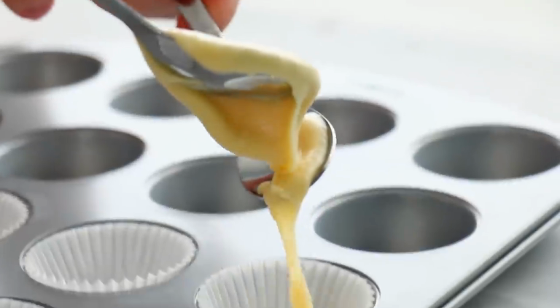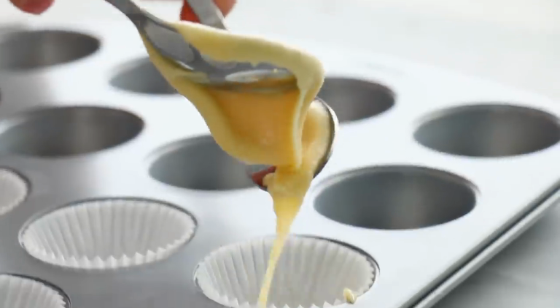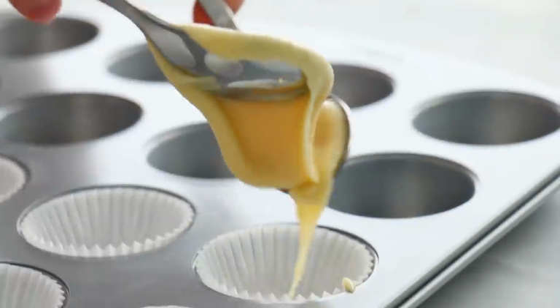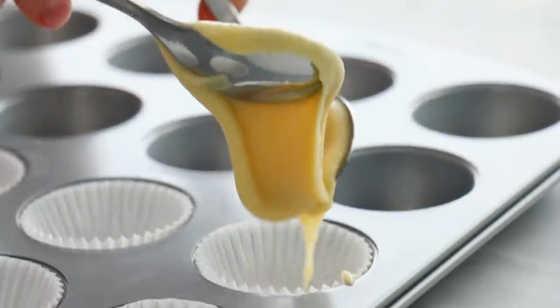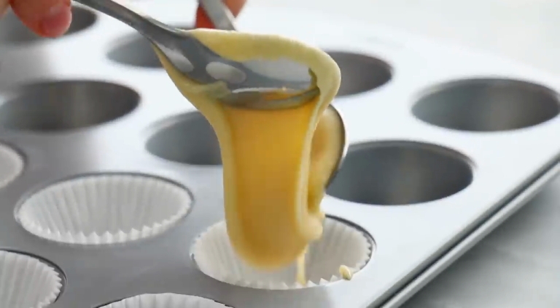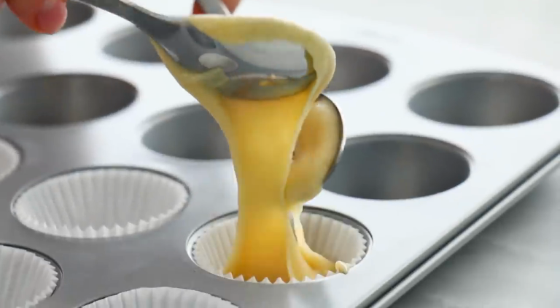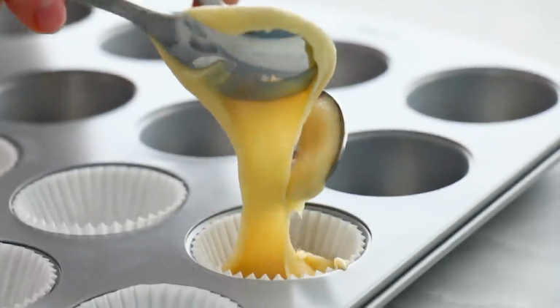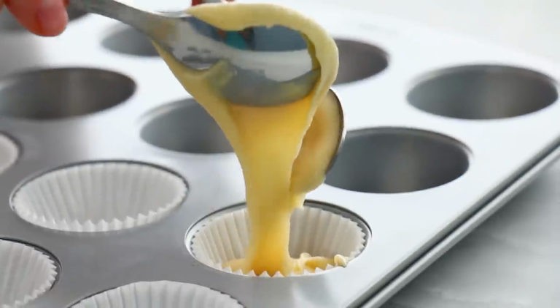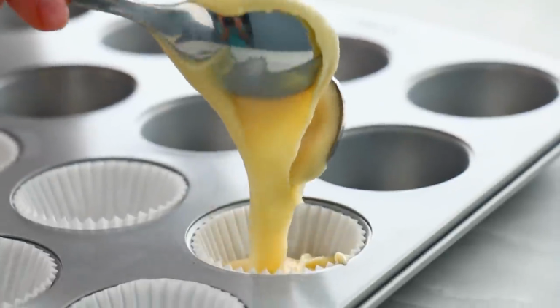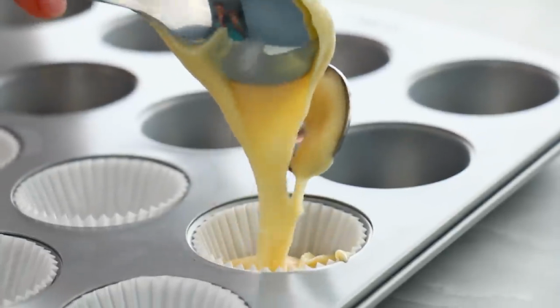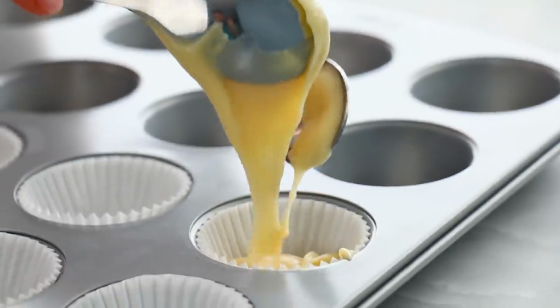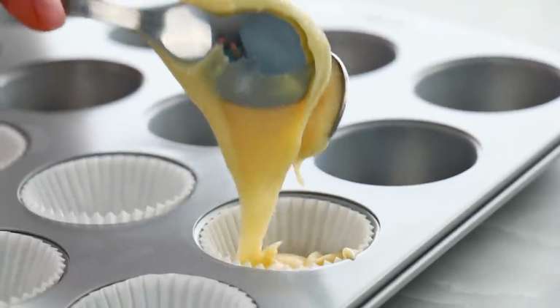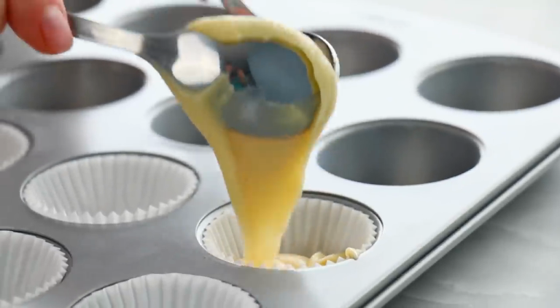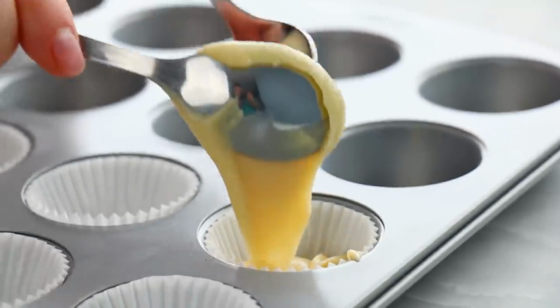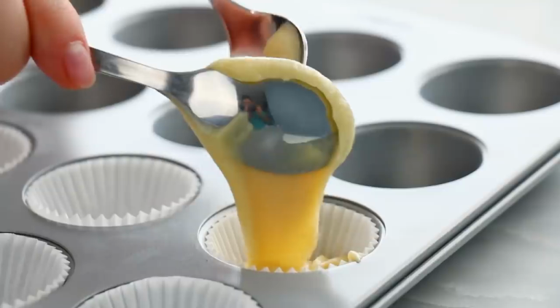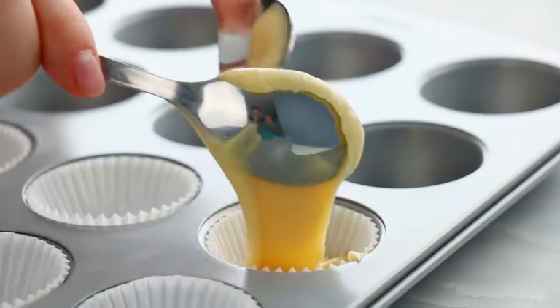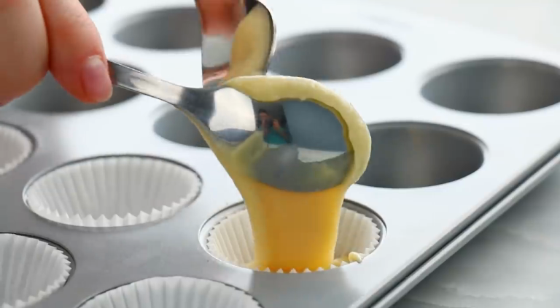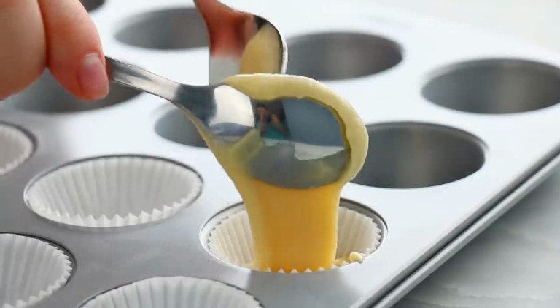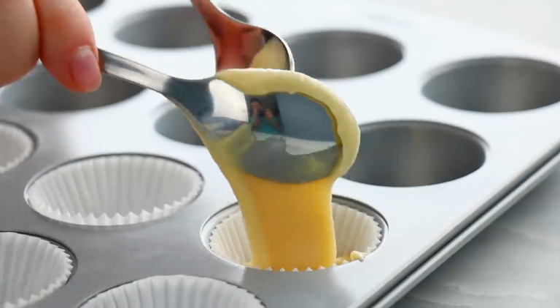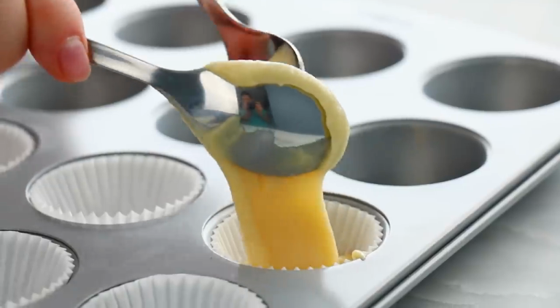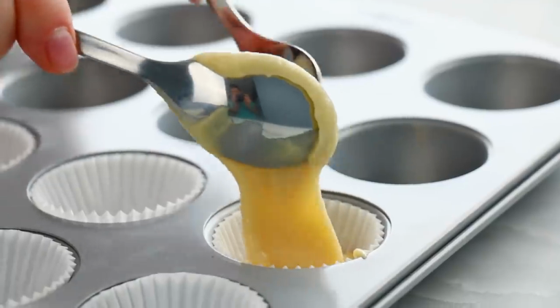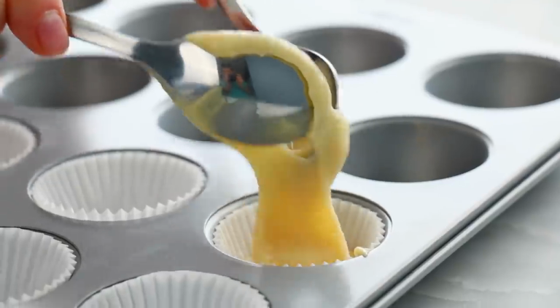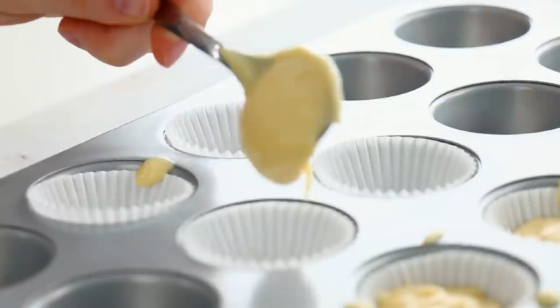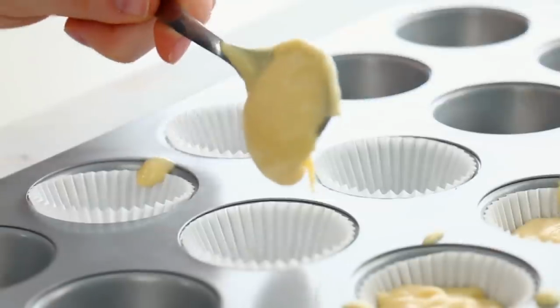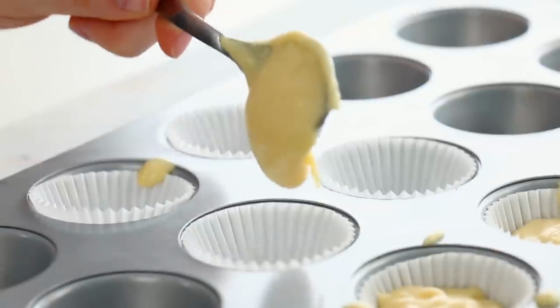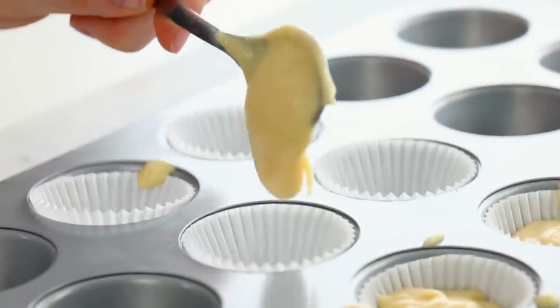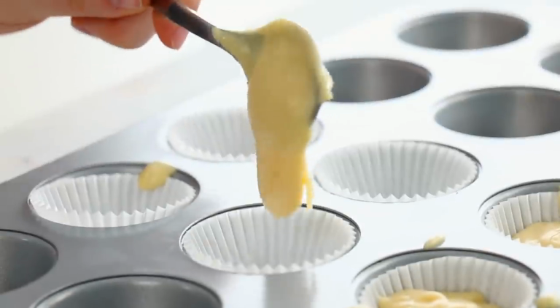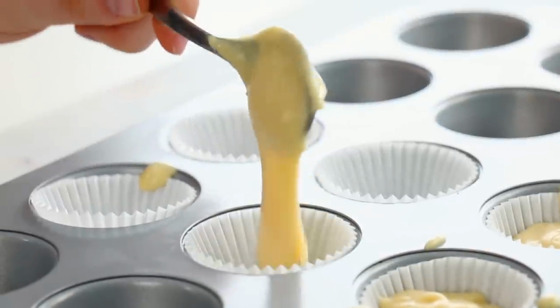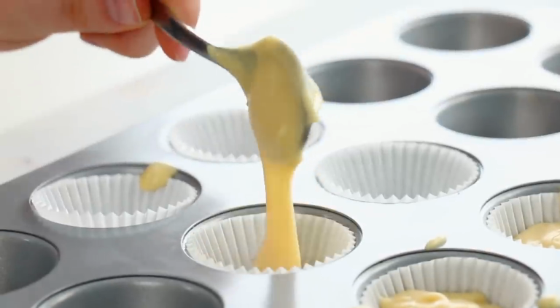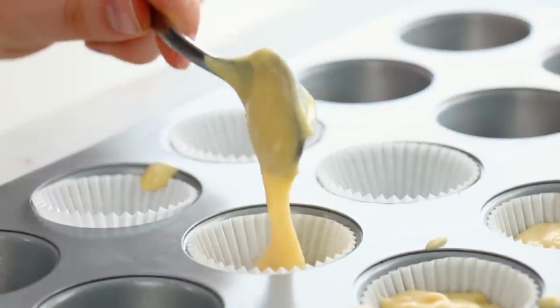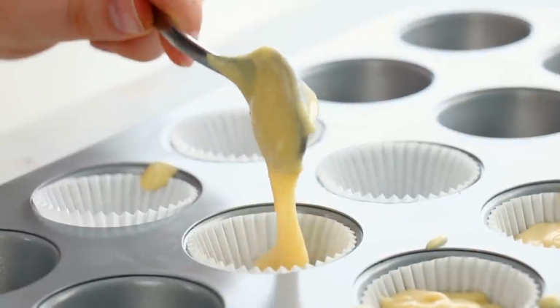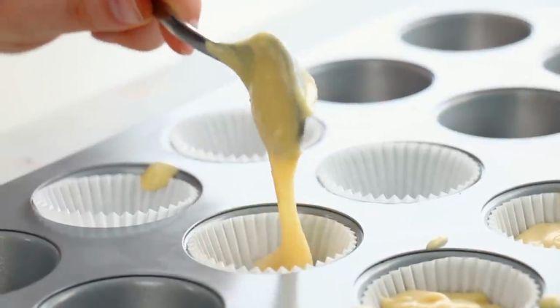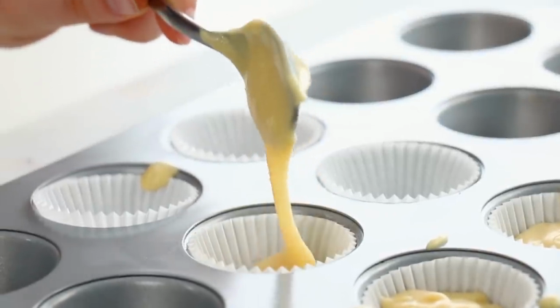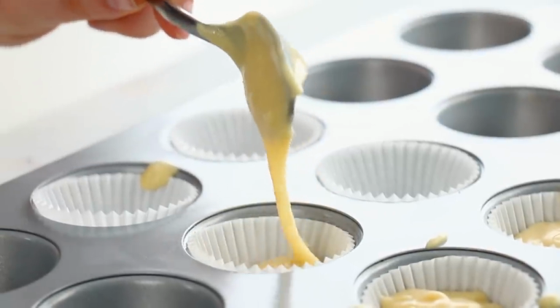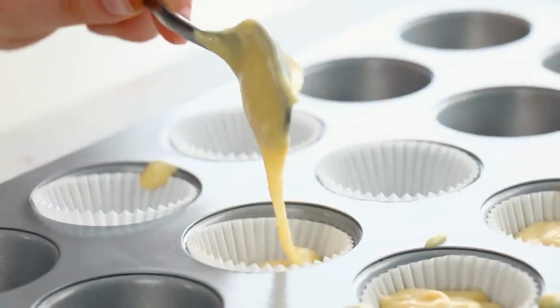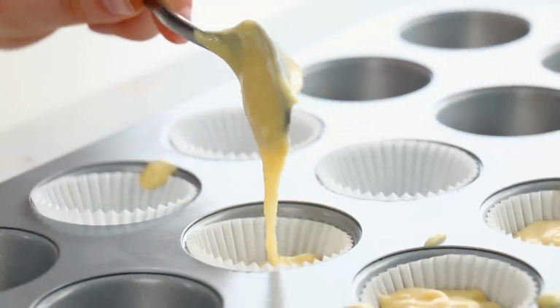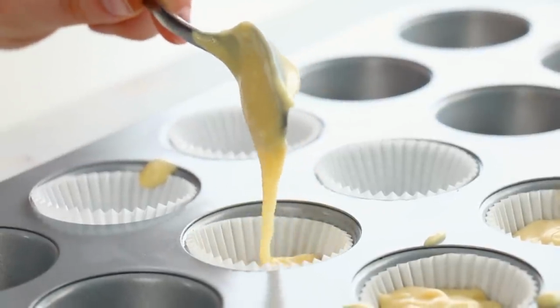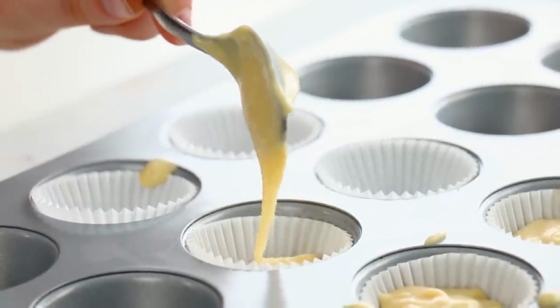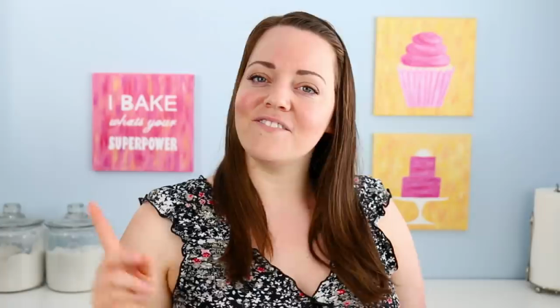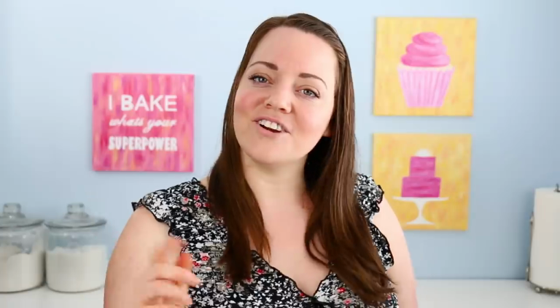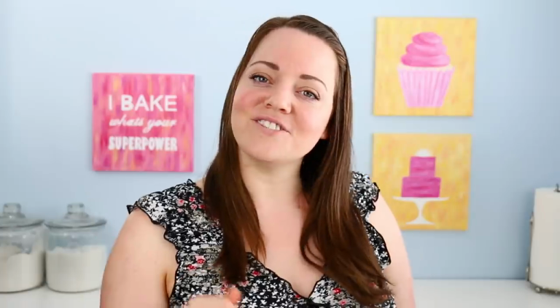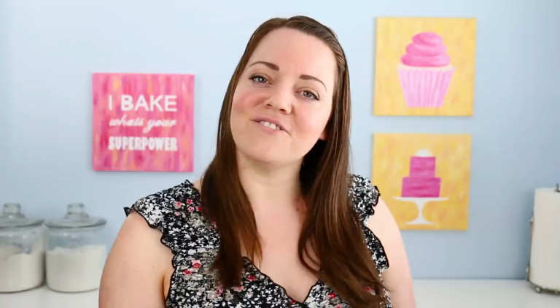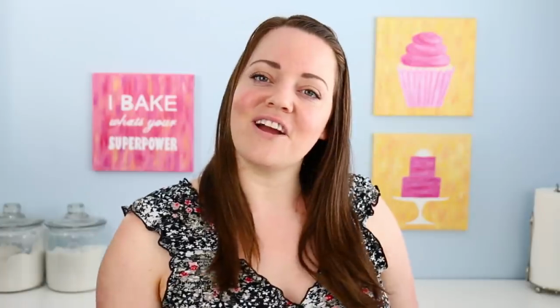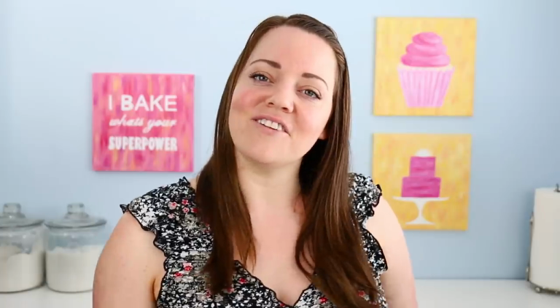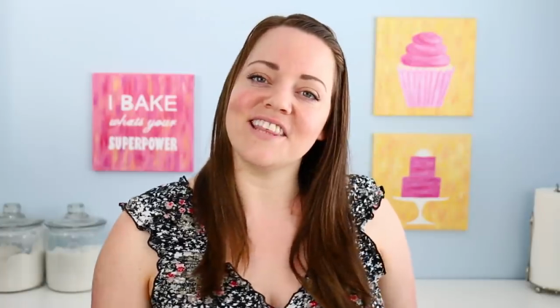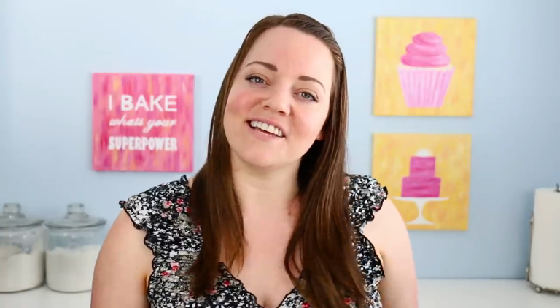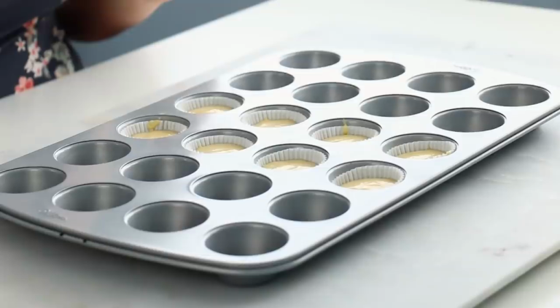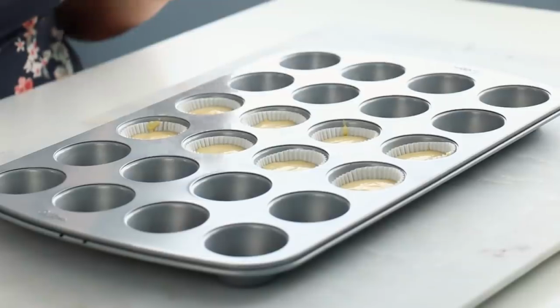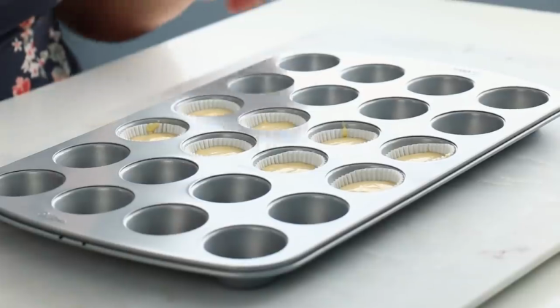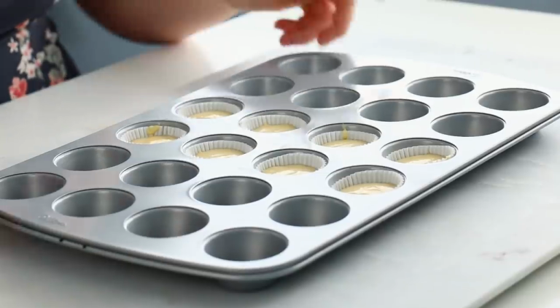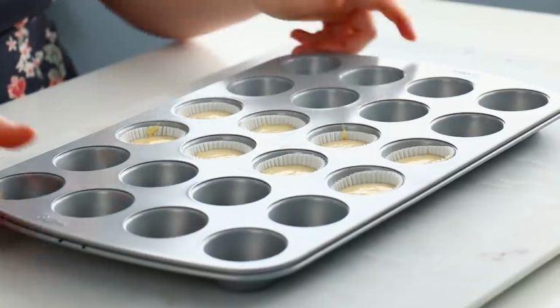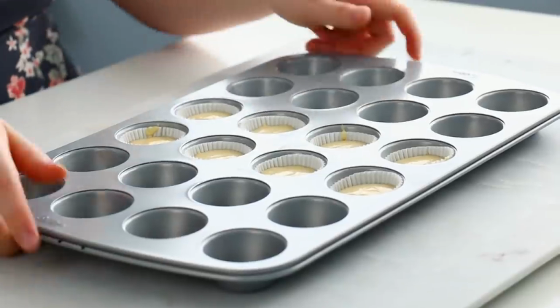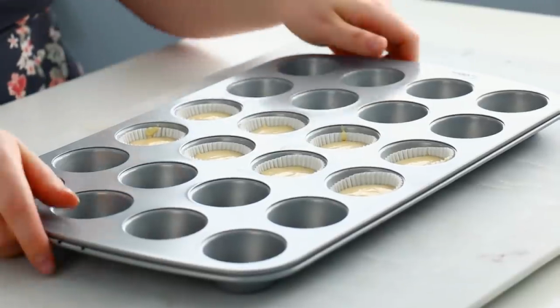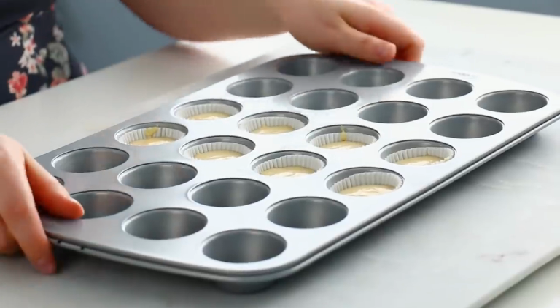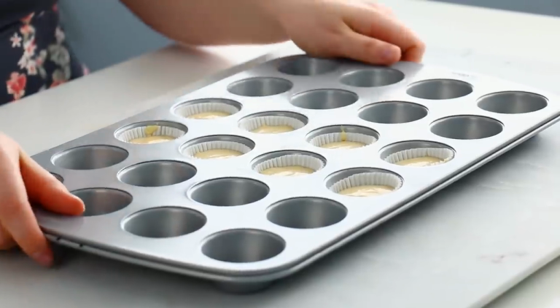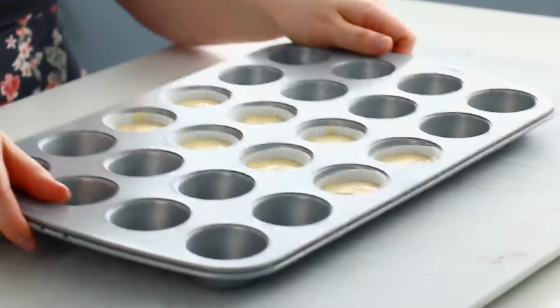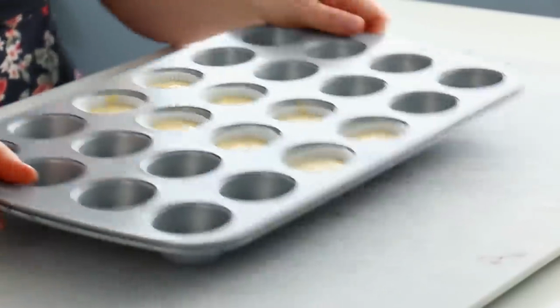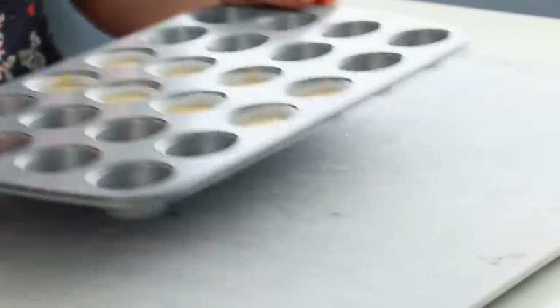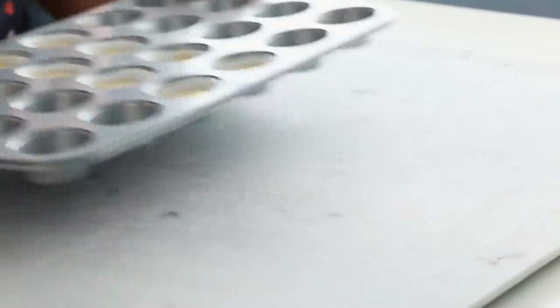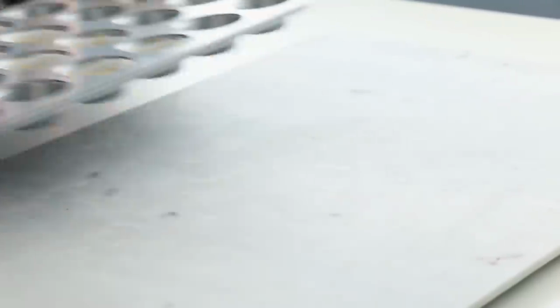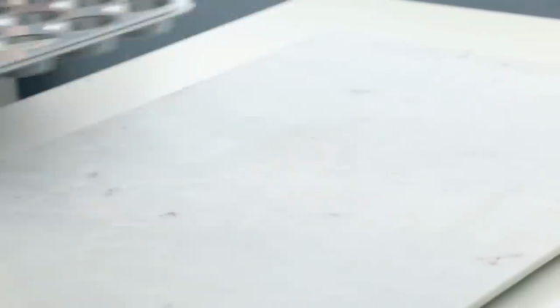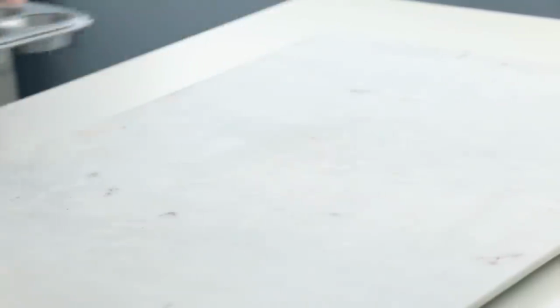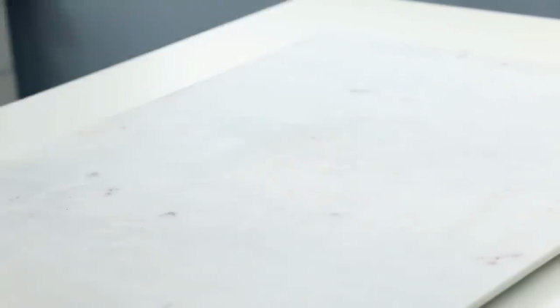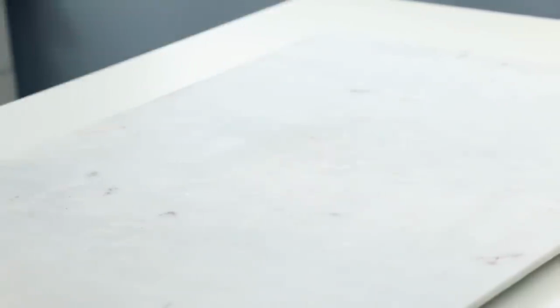In all of the years I've been baking on YouTube I have never baked mini cupcakes before. First time for everything! I'm just gonna pop those right in the oven.